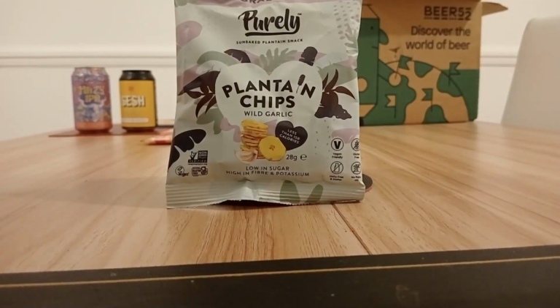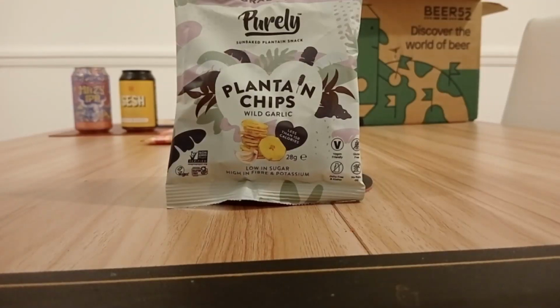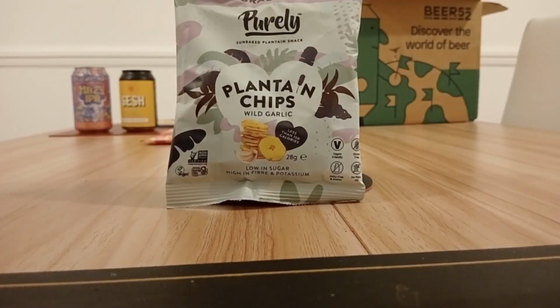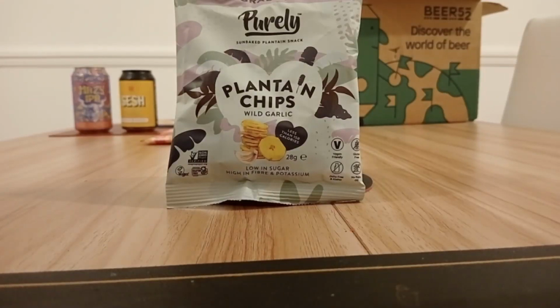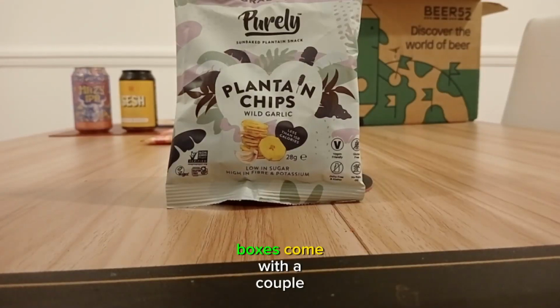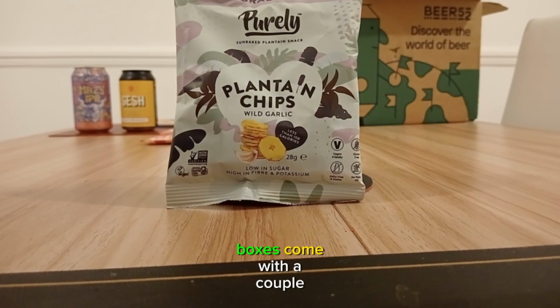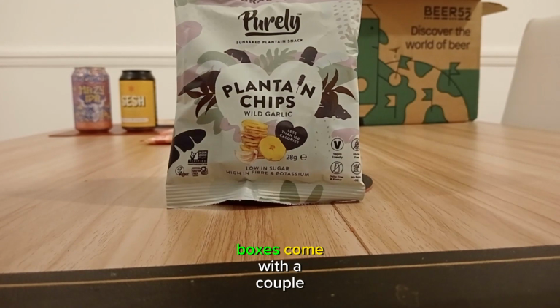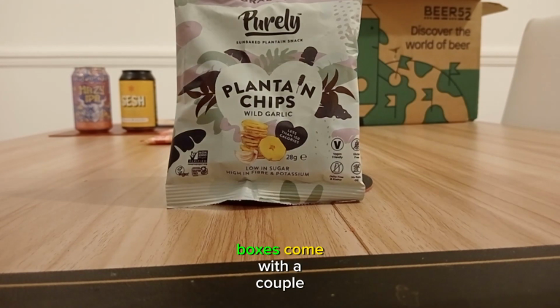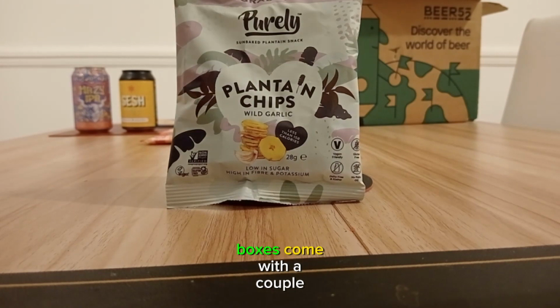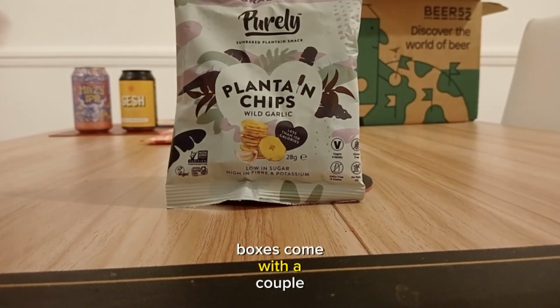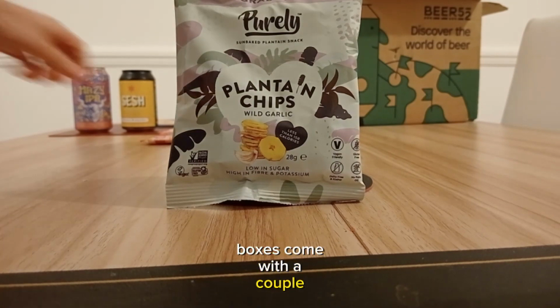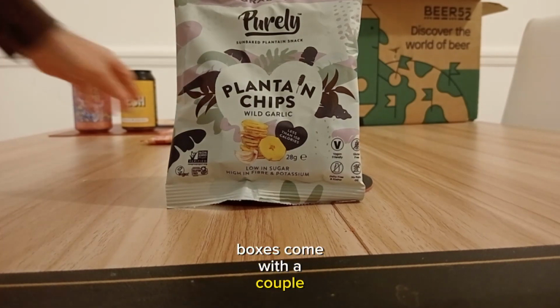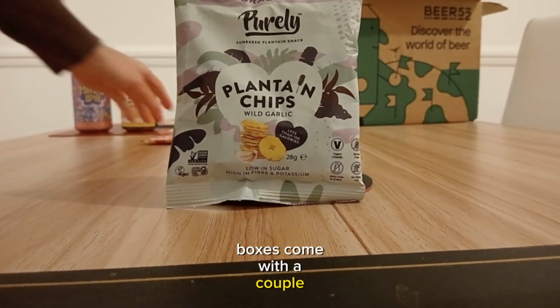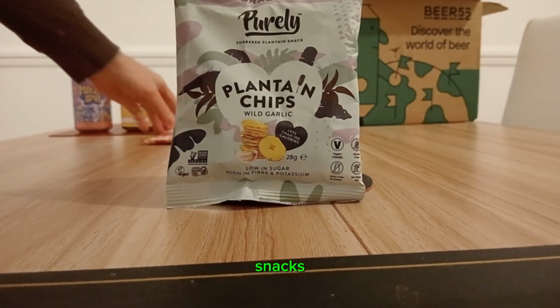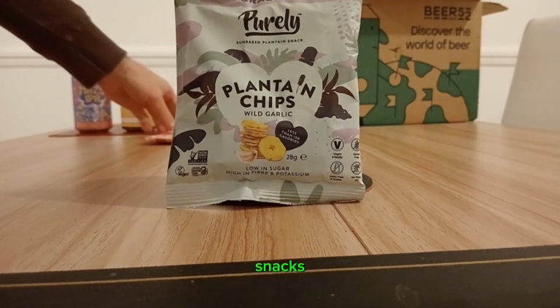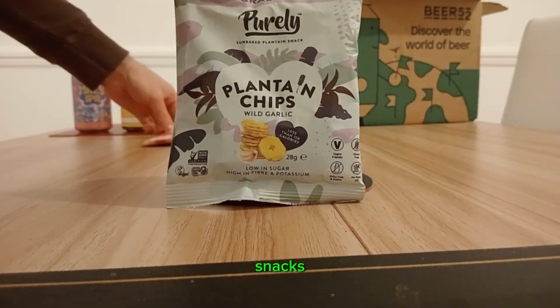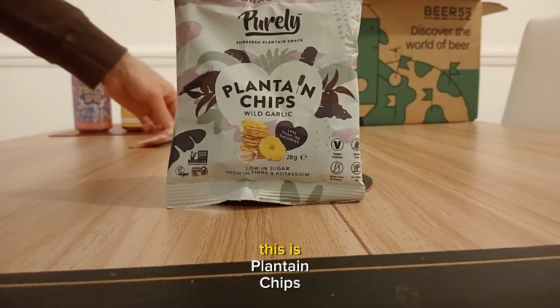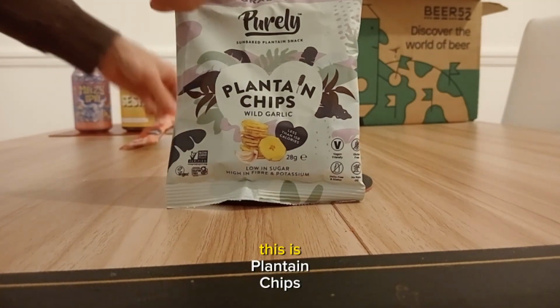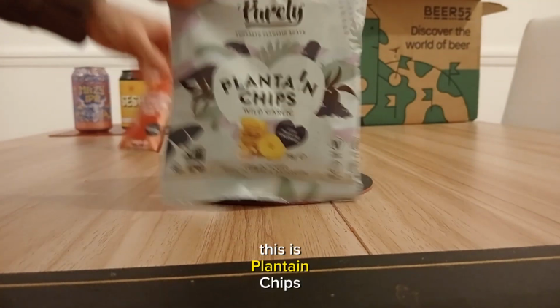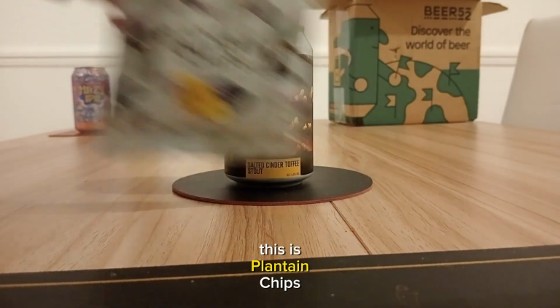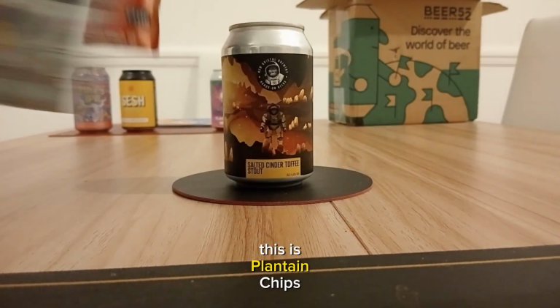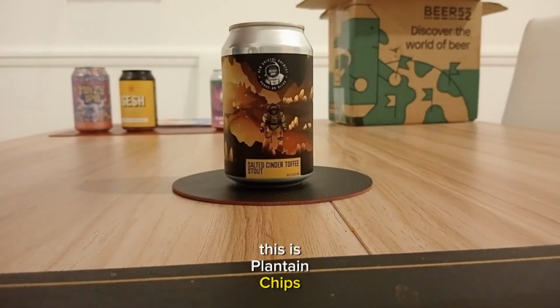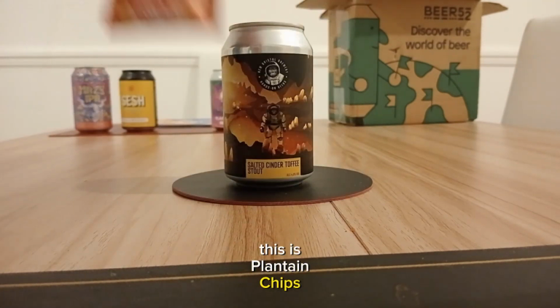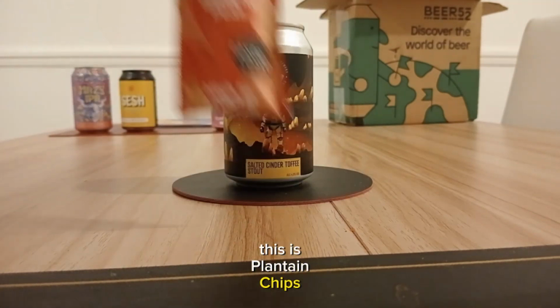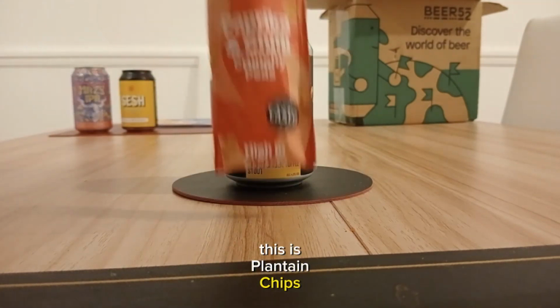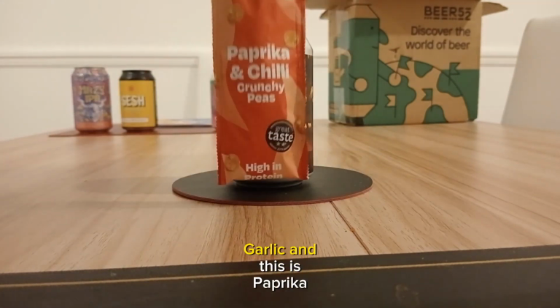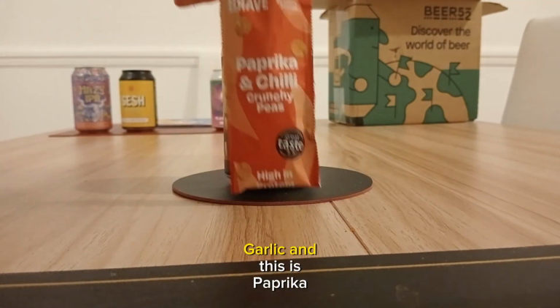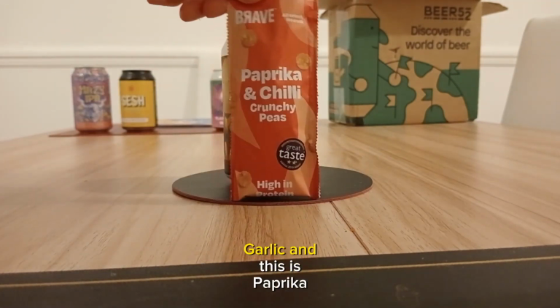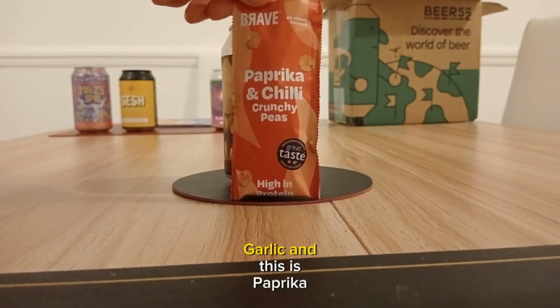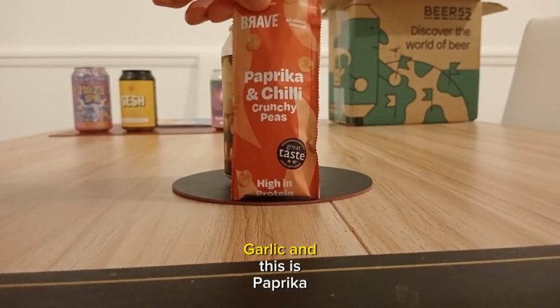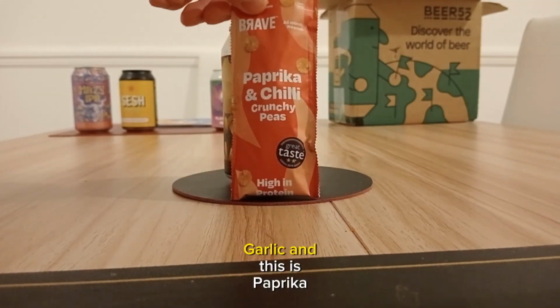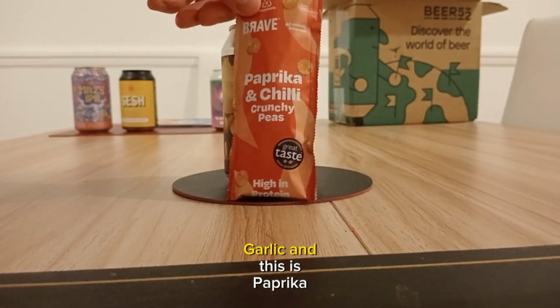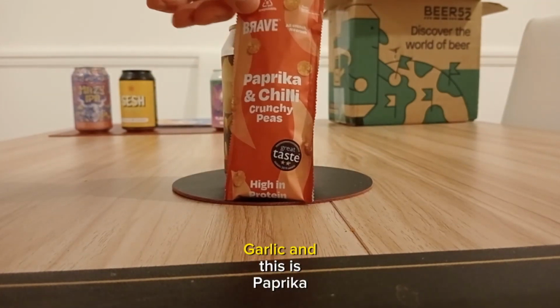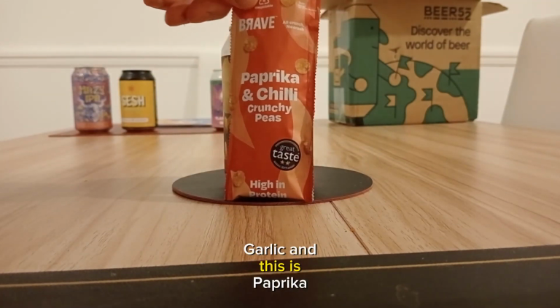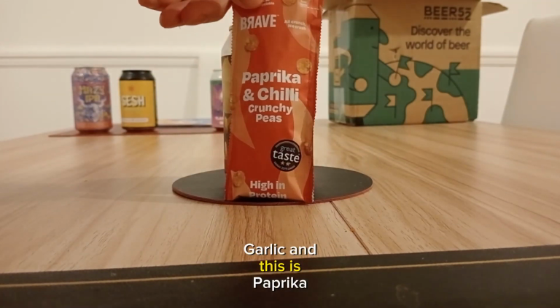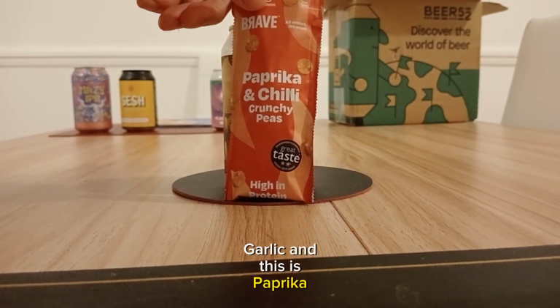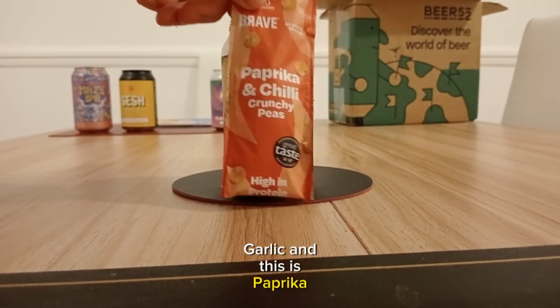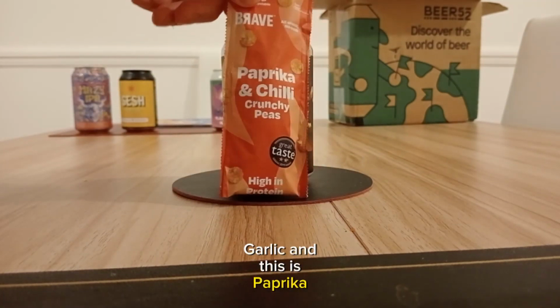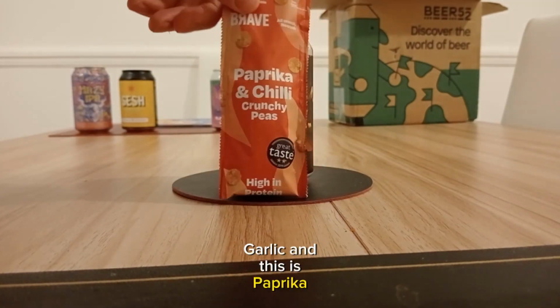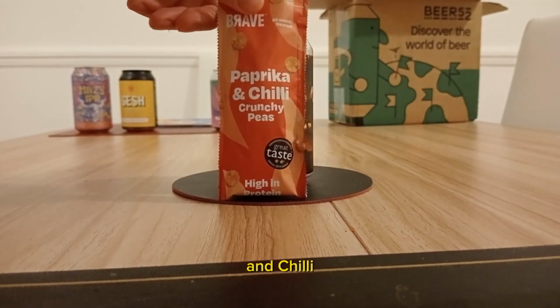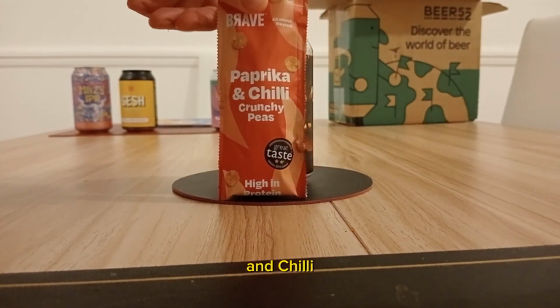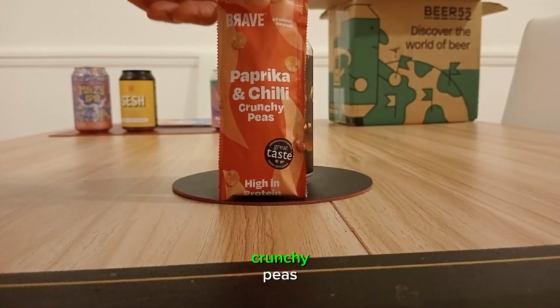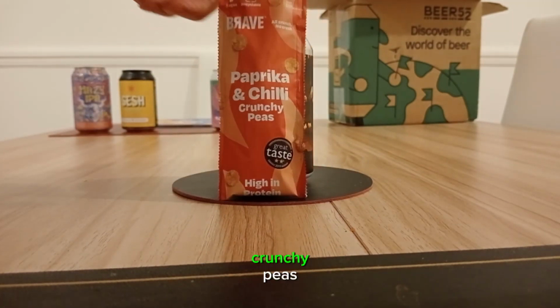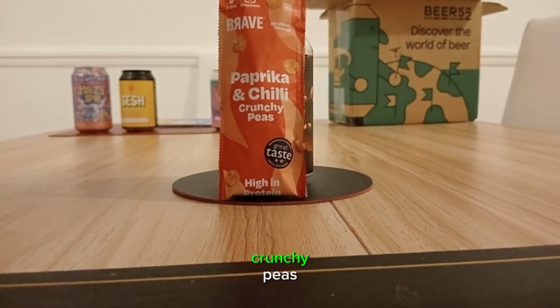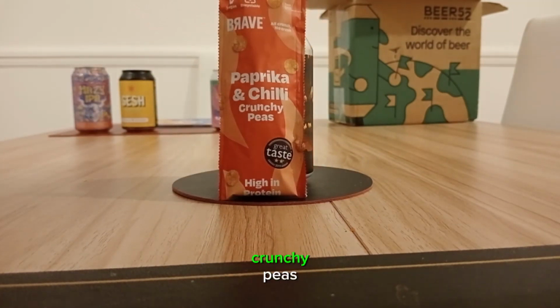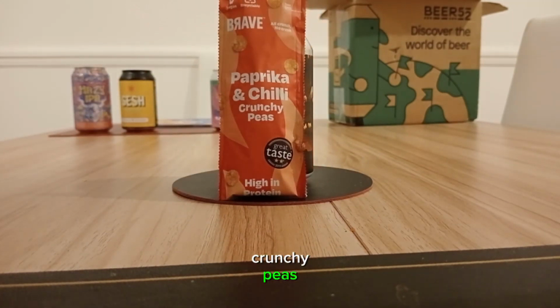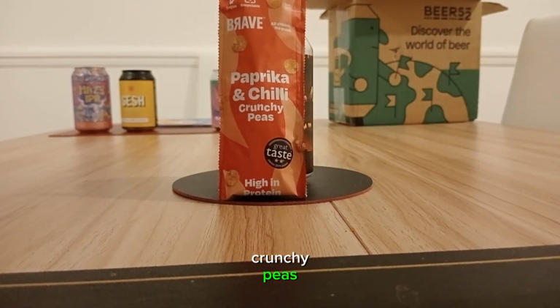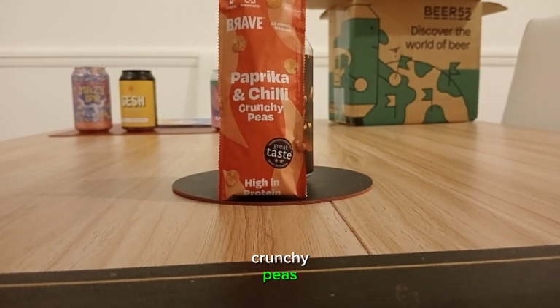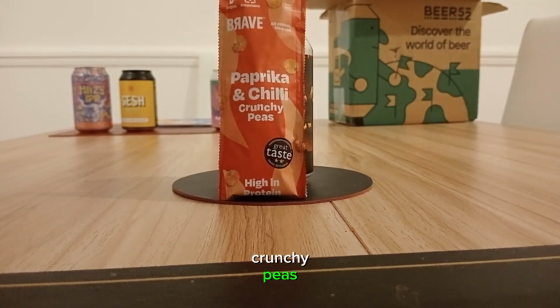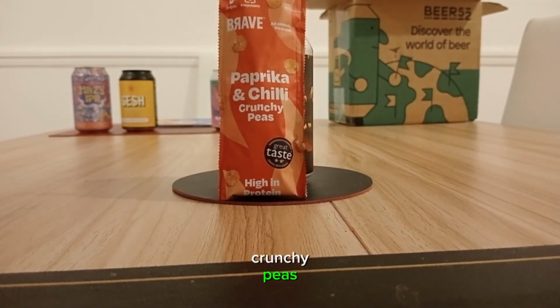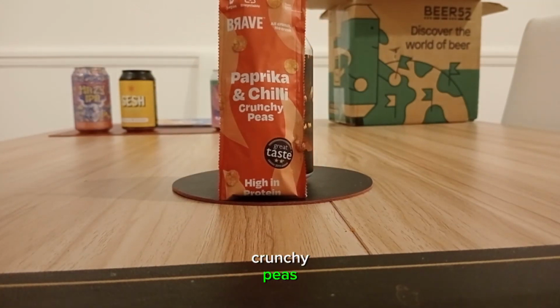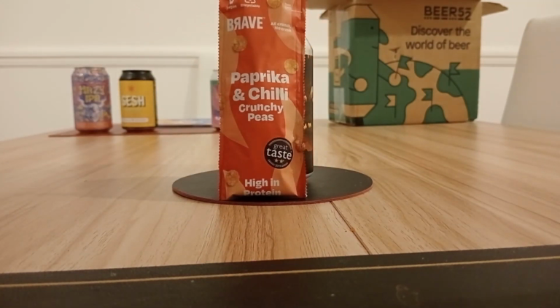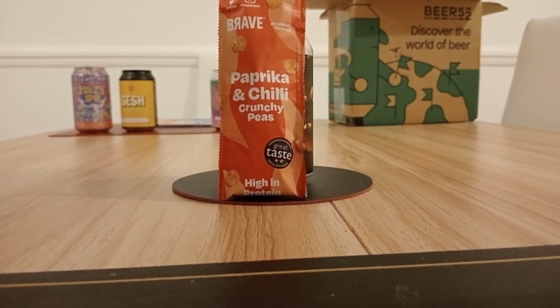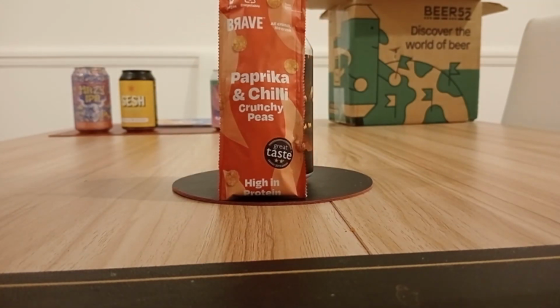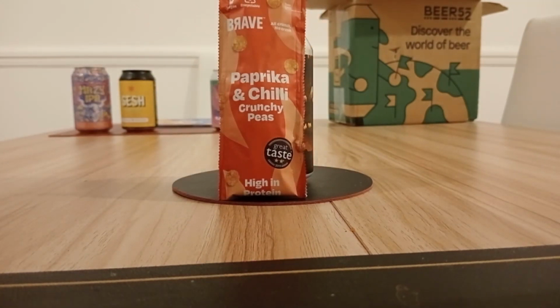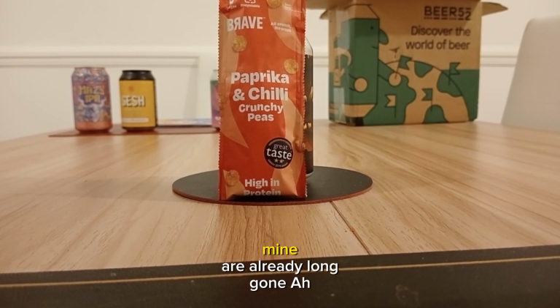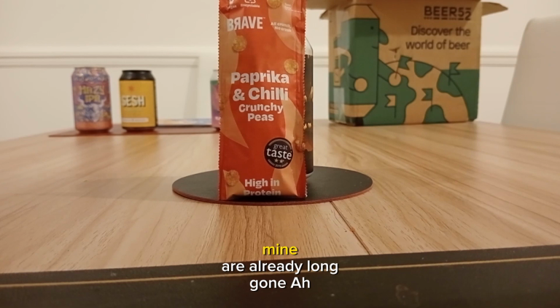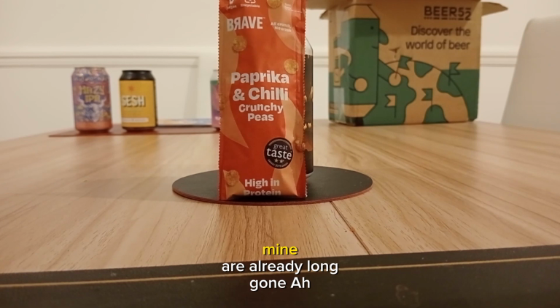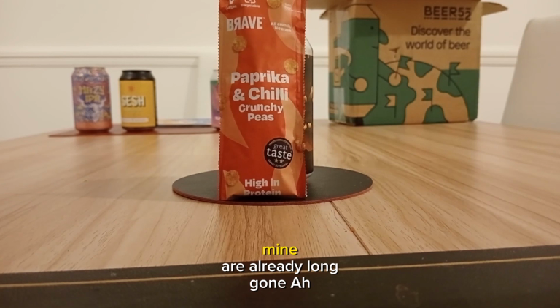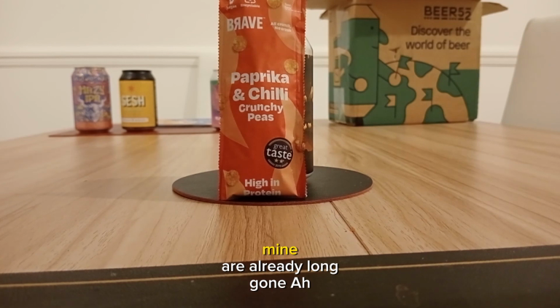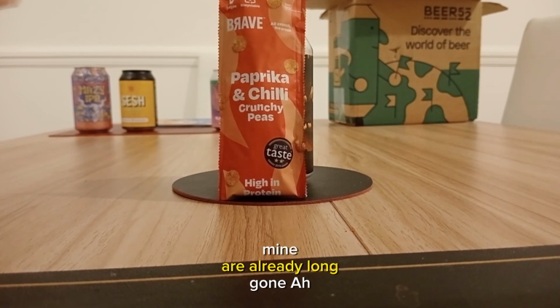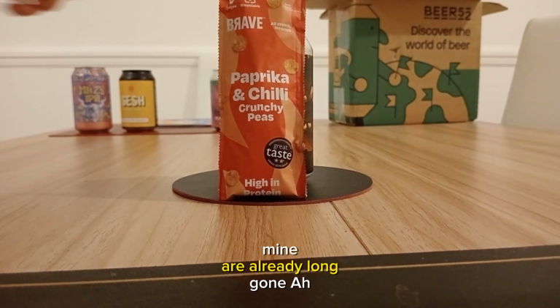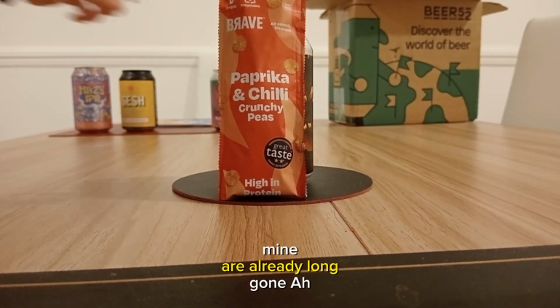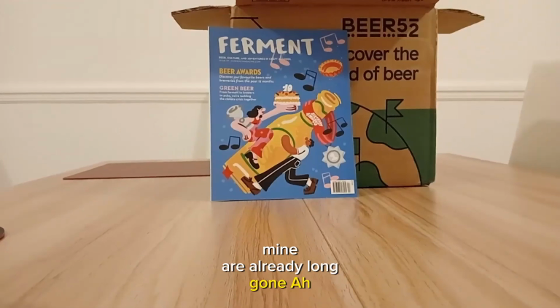The boxes come with a couple of snacks — this is plantain chips garlic, and this is peppercorn chilli crunchy peas. Mine are already long gone.